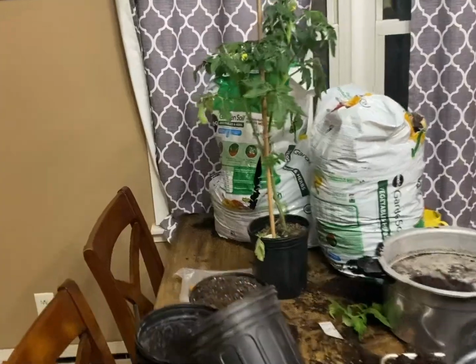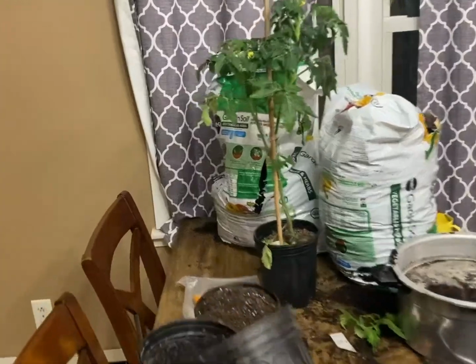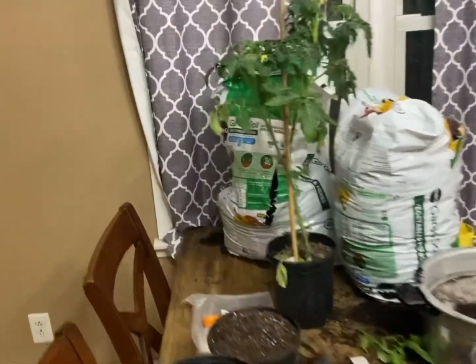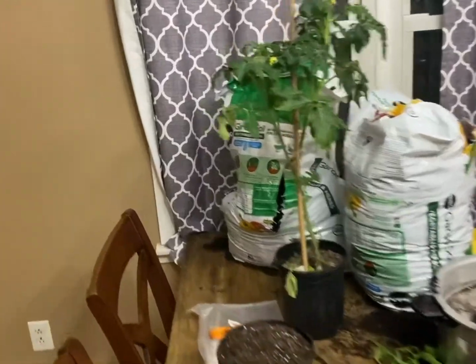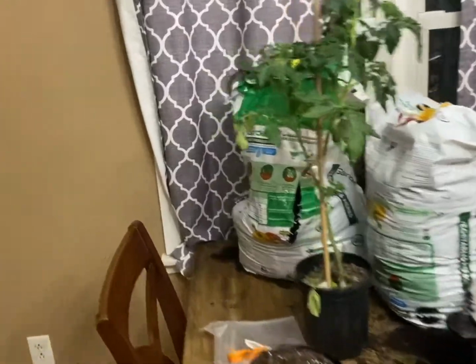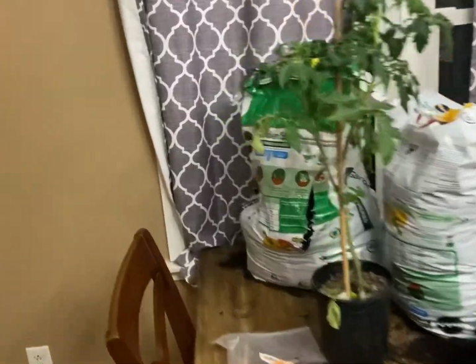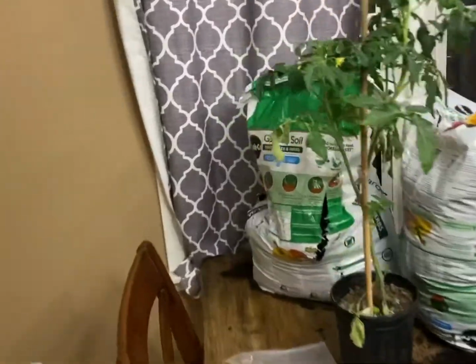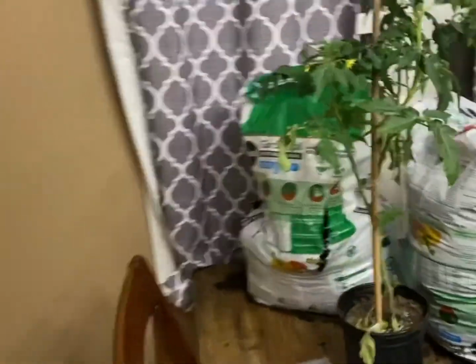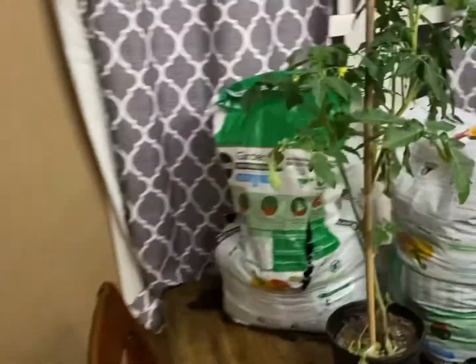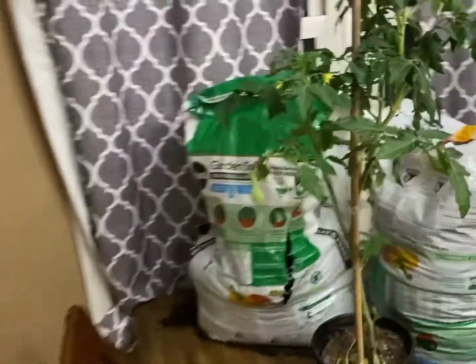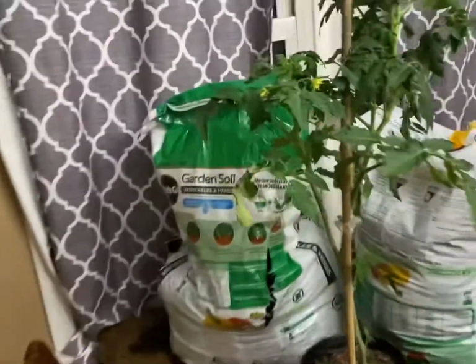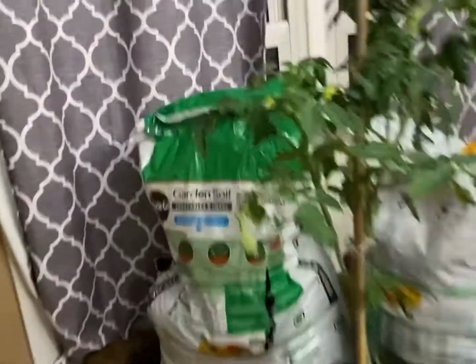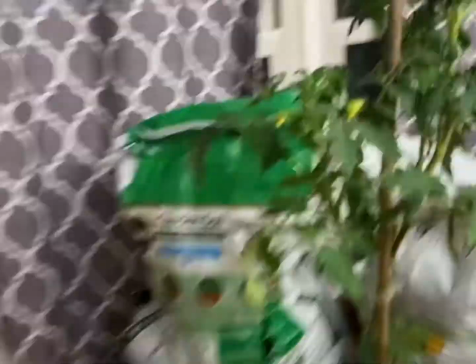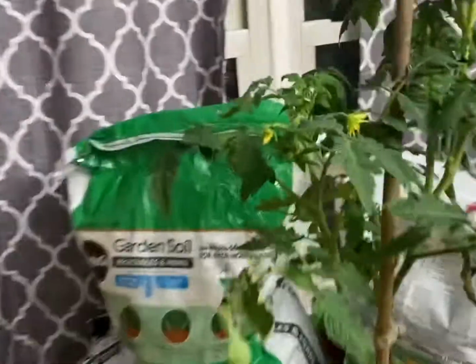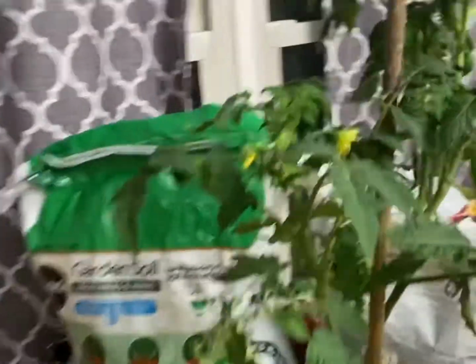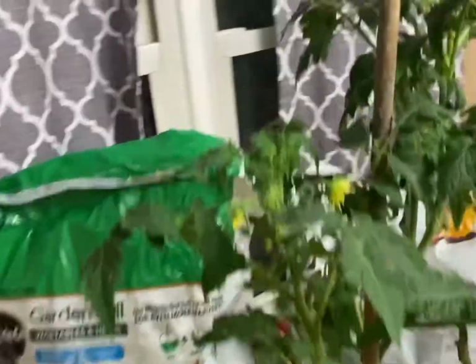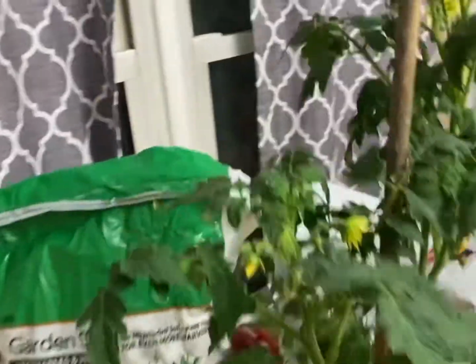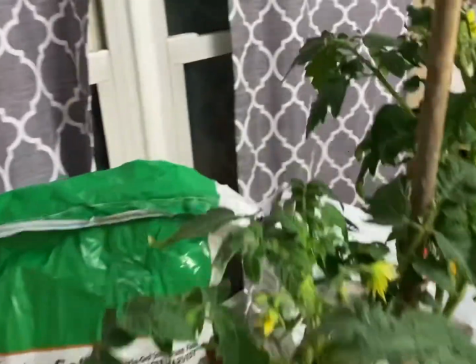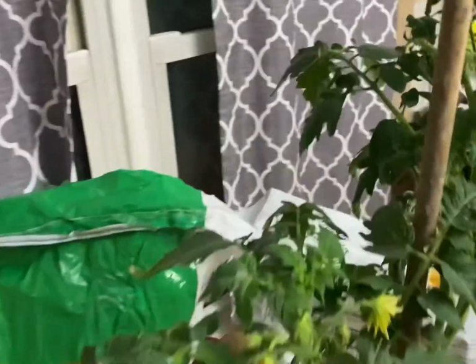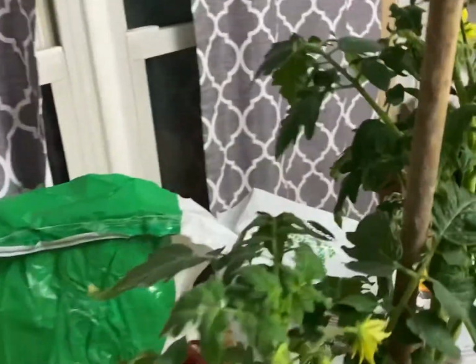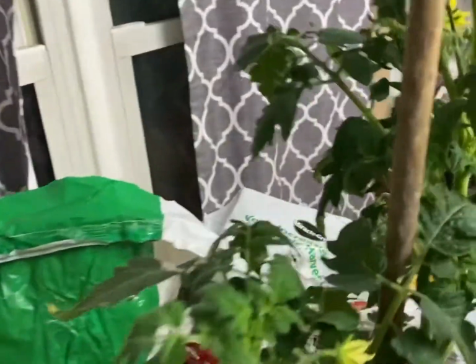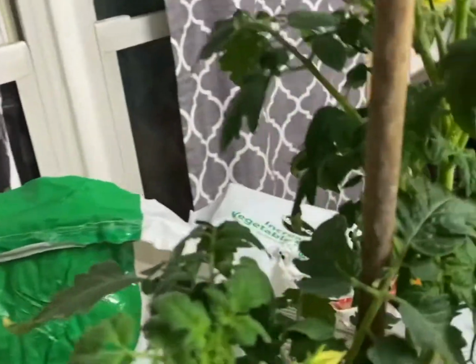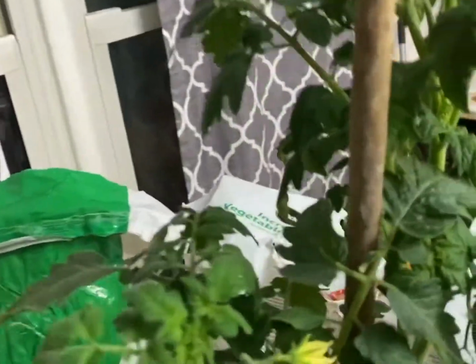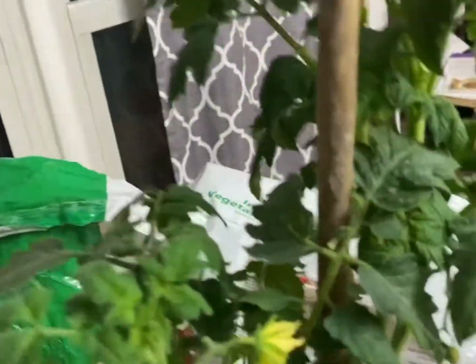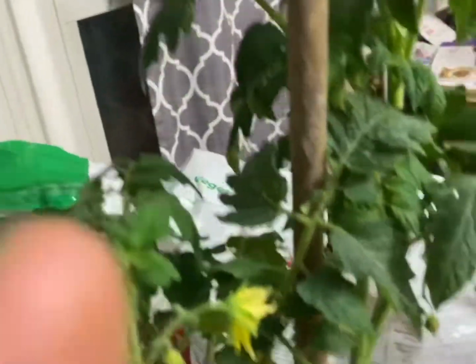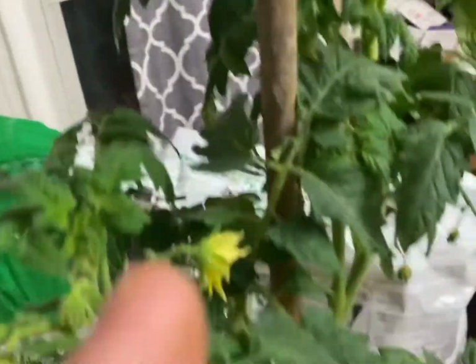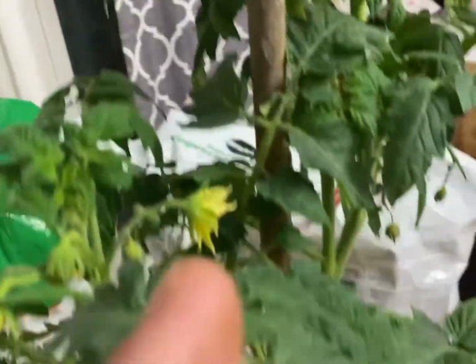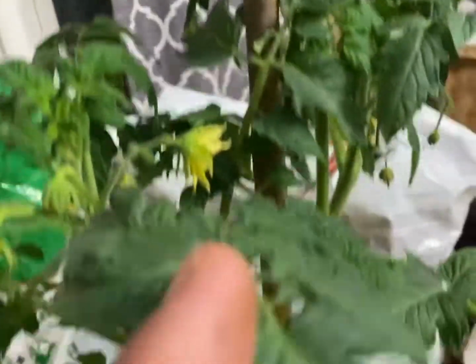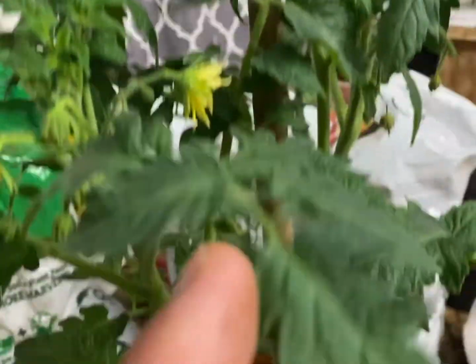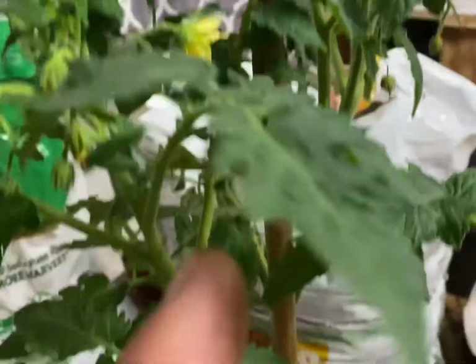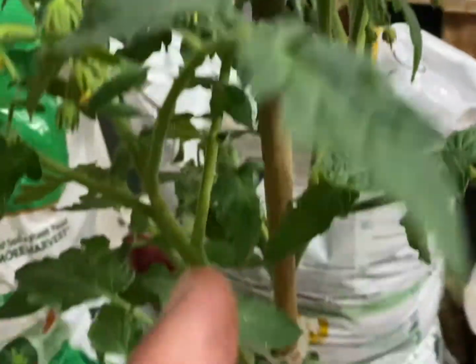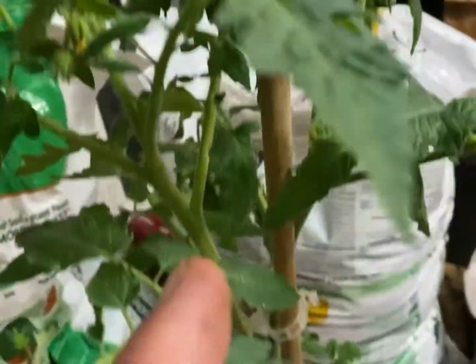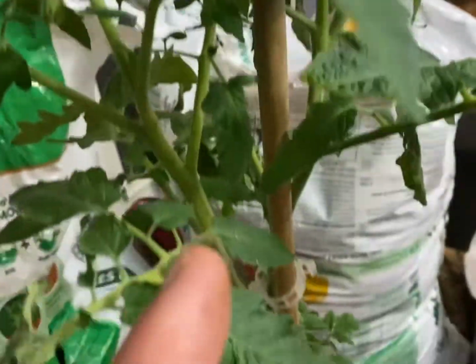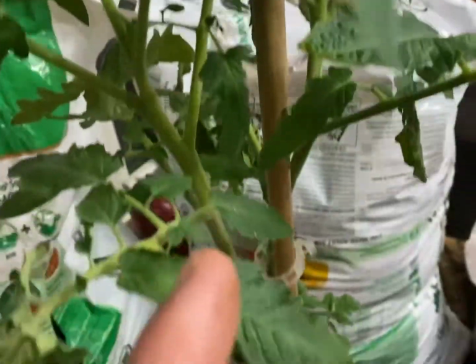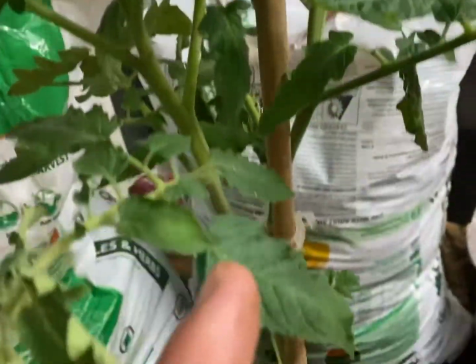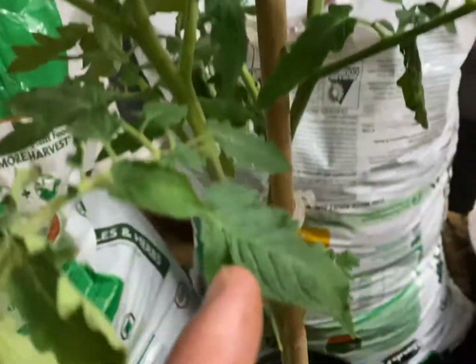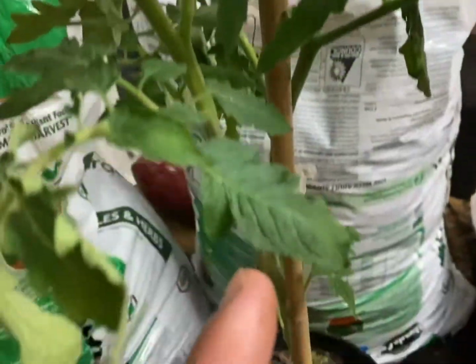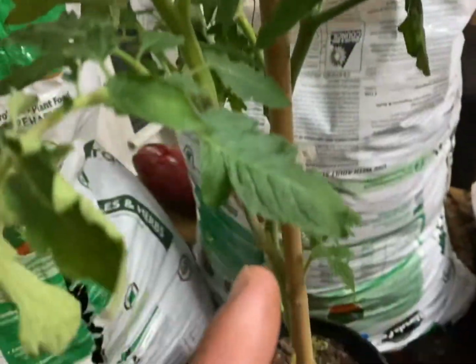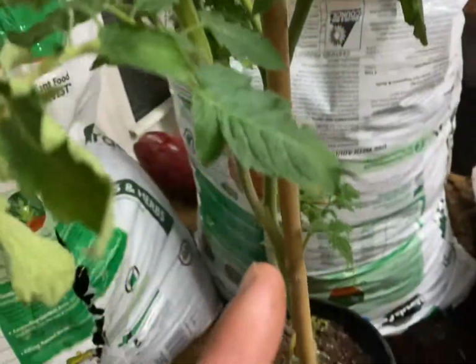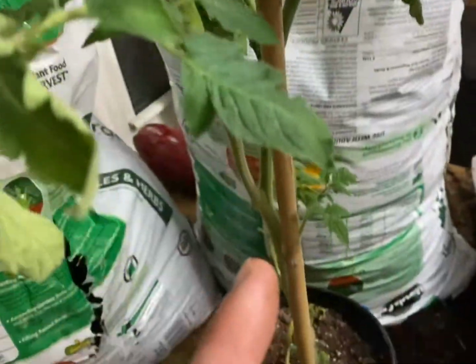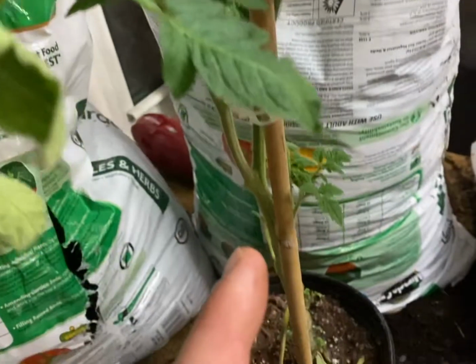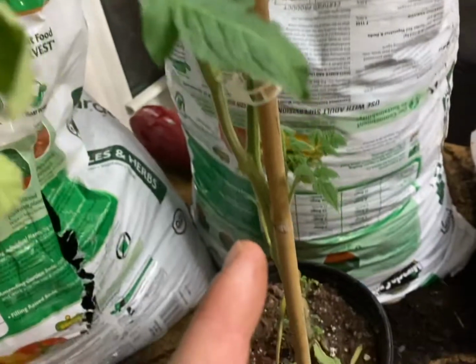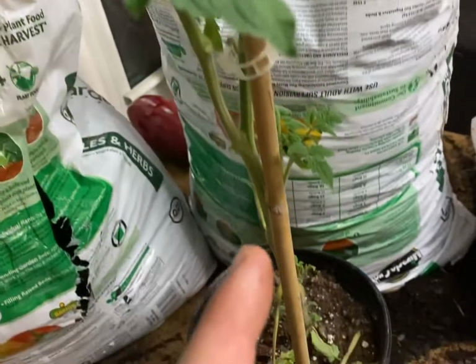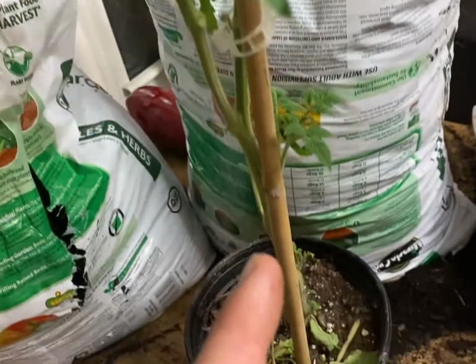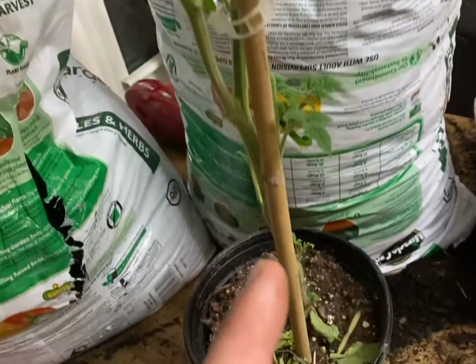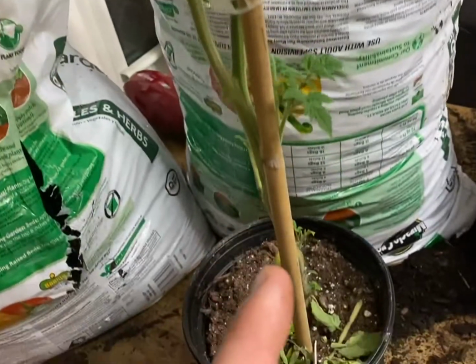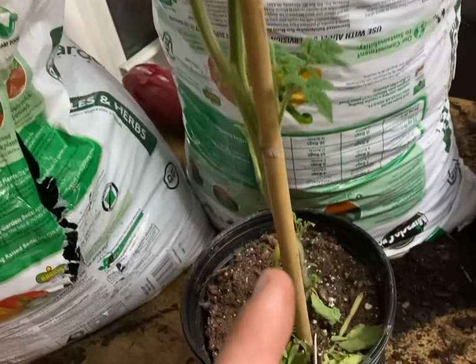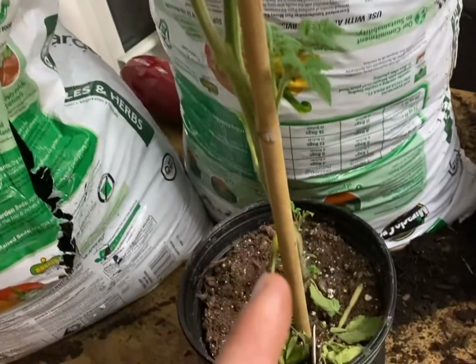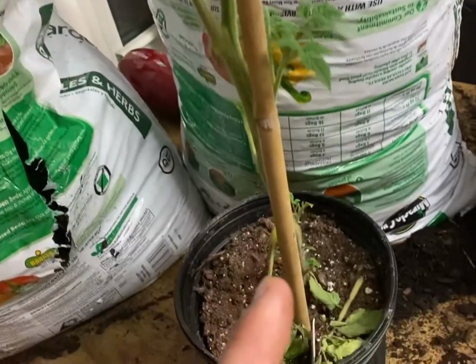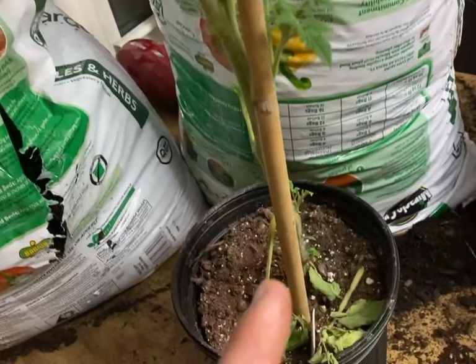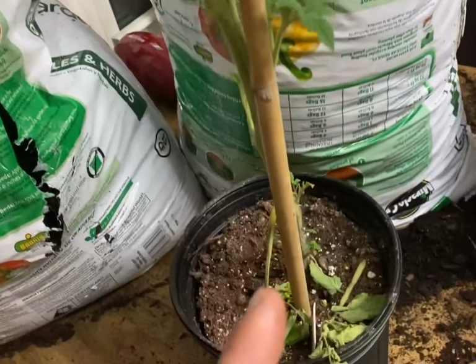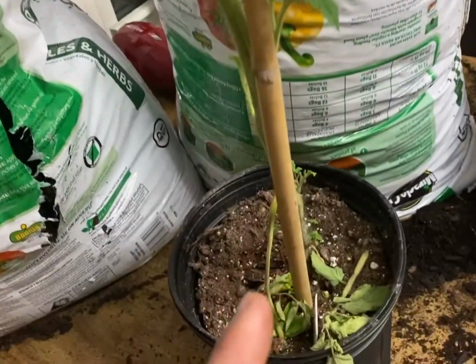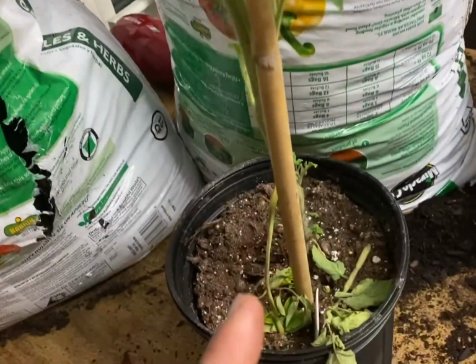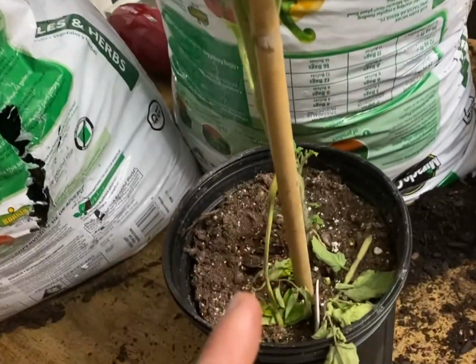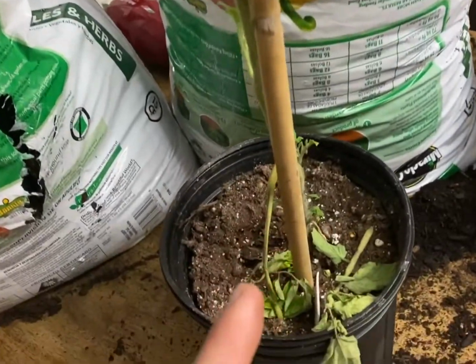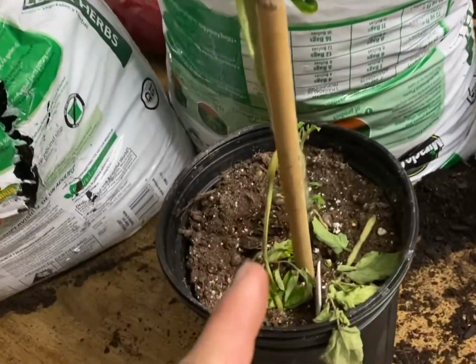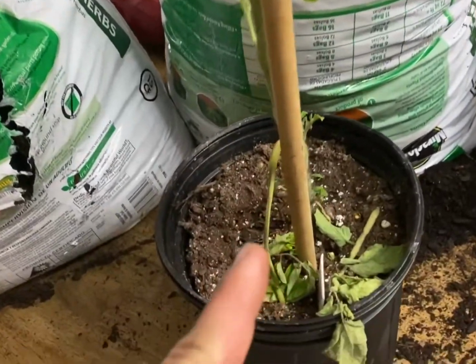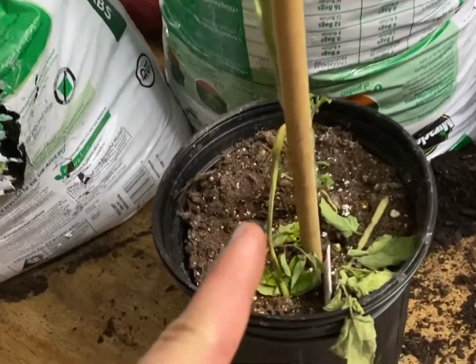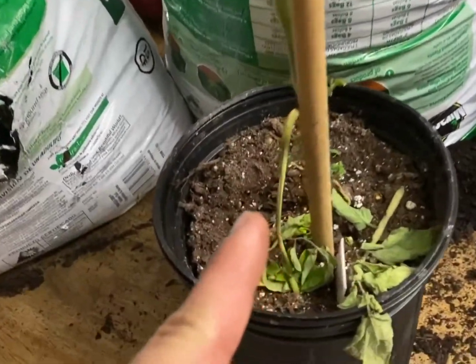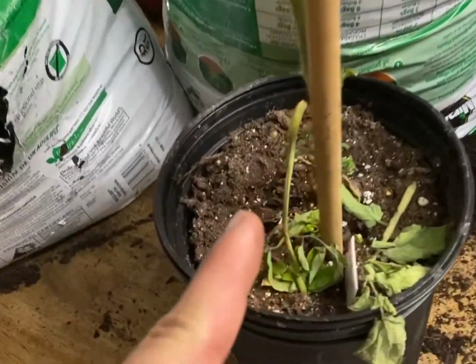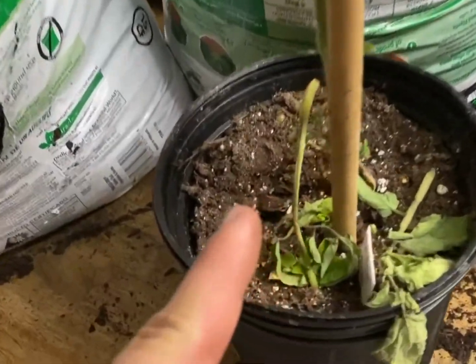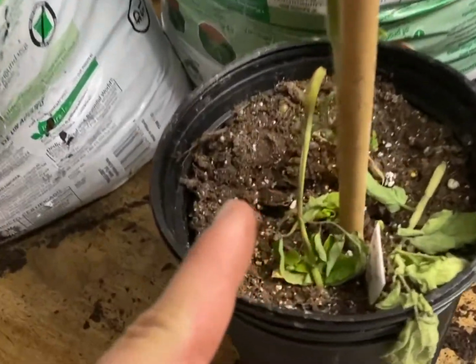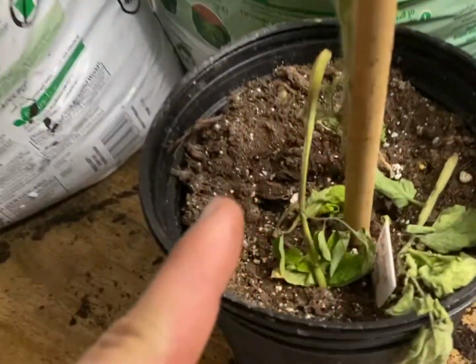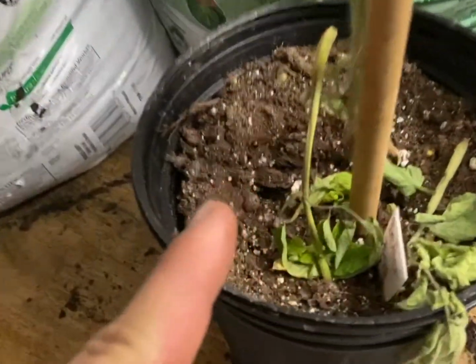We're losing plants to root rot, so we're trying to save them. That's what we're going to be doing in today's video.